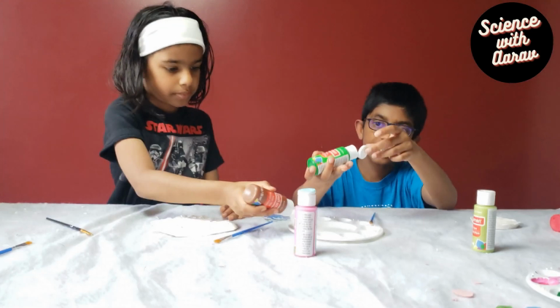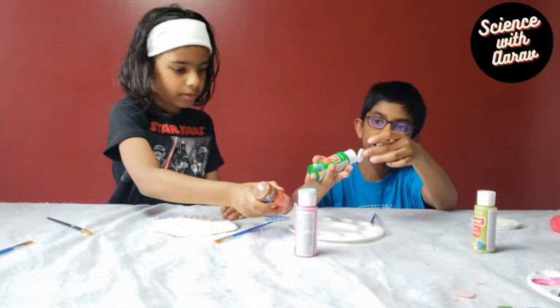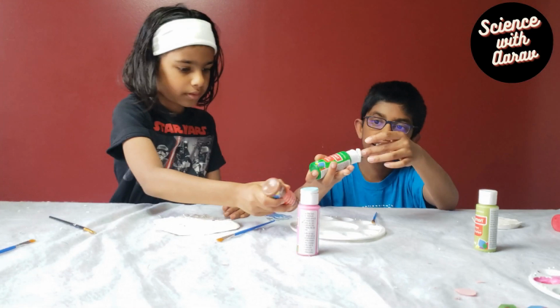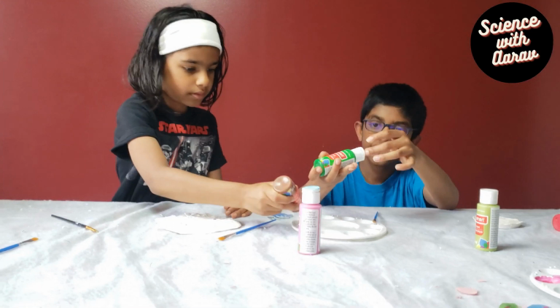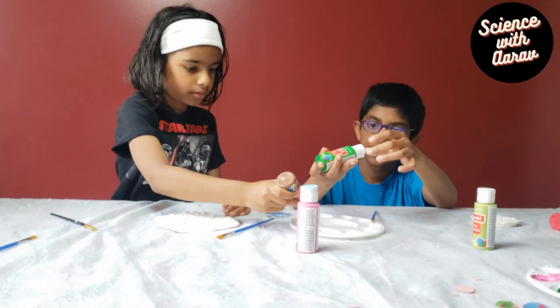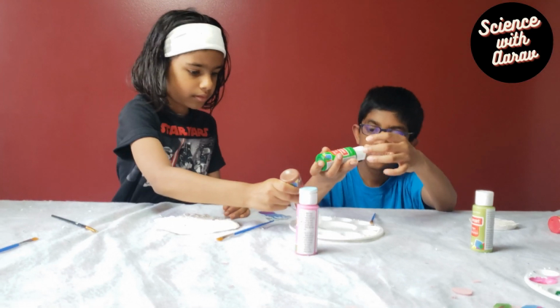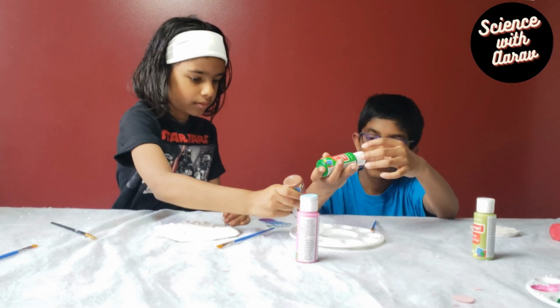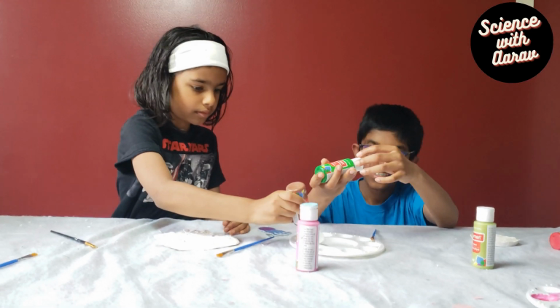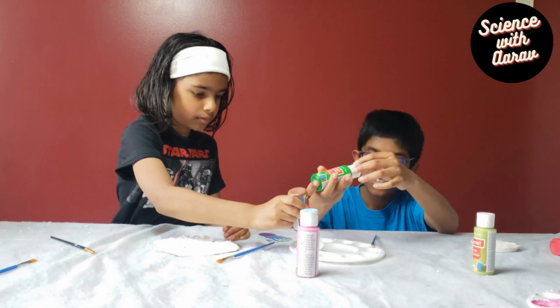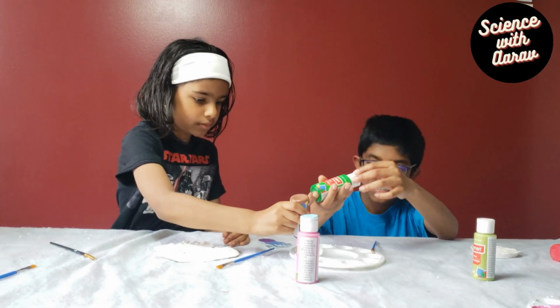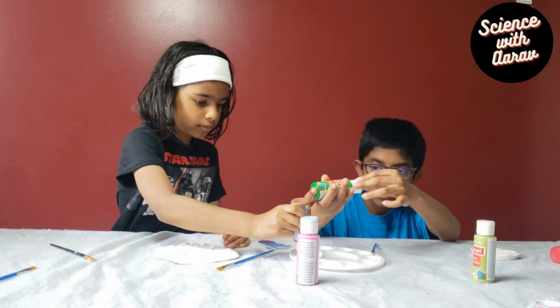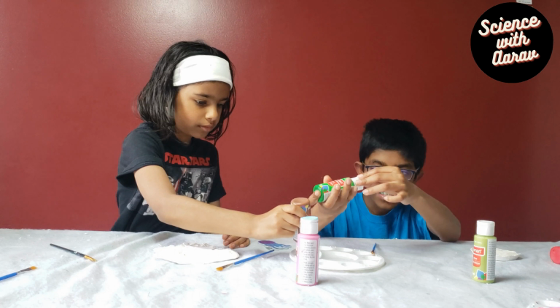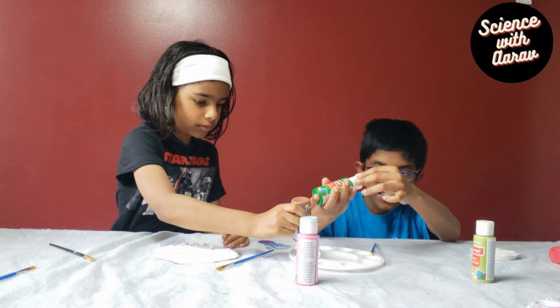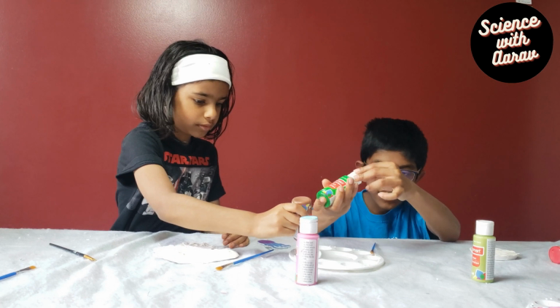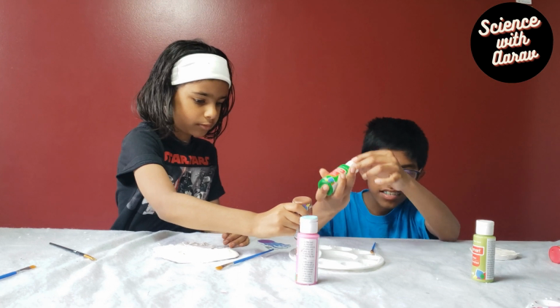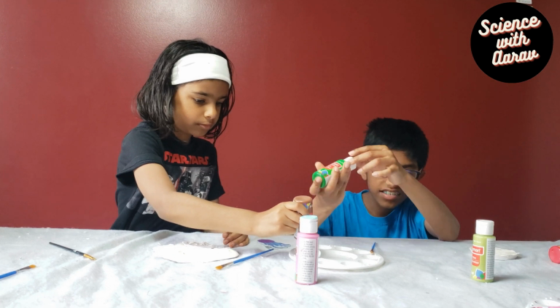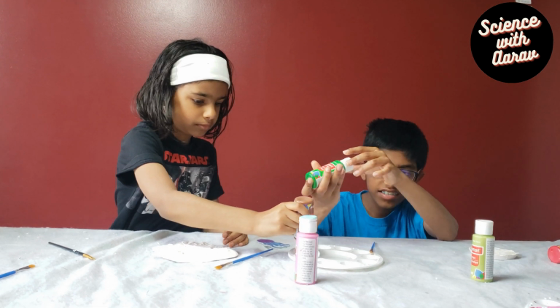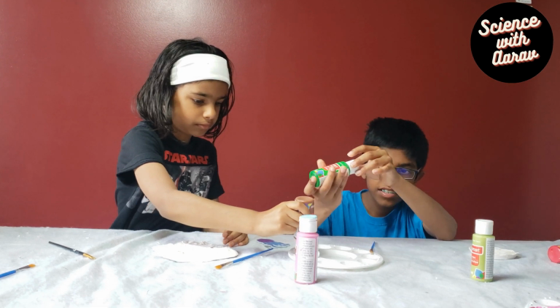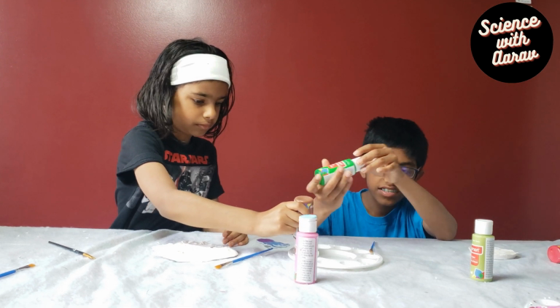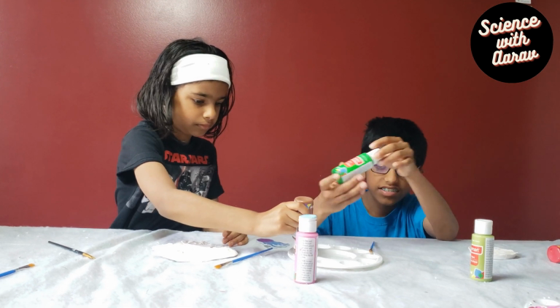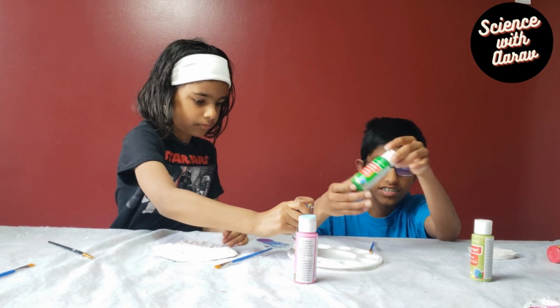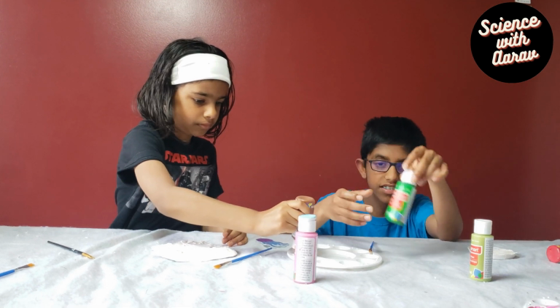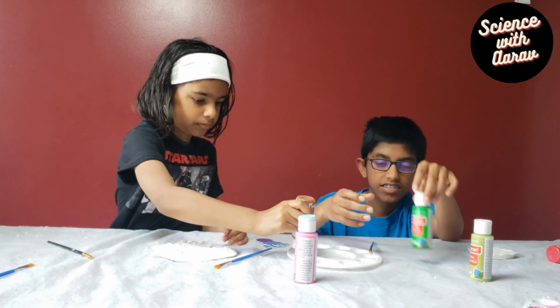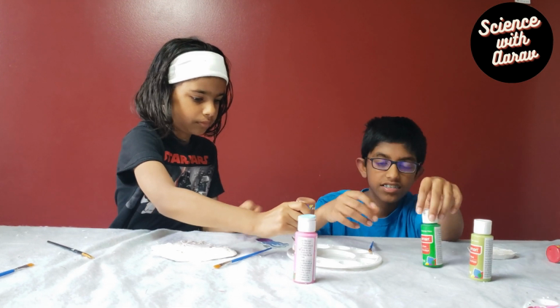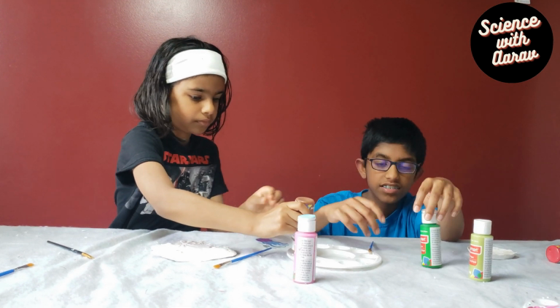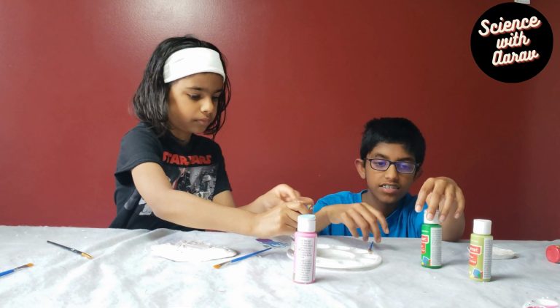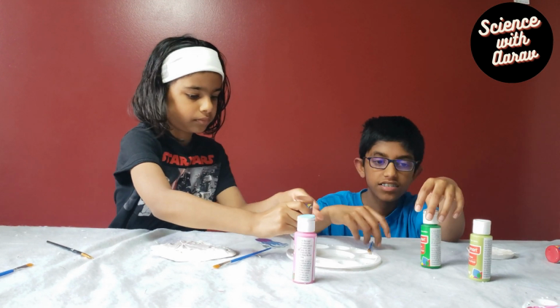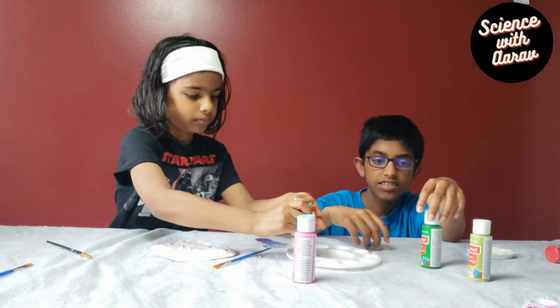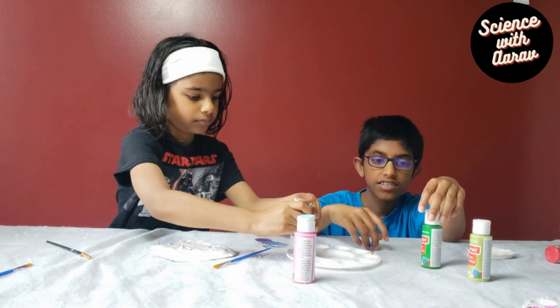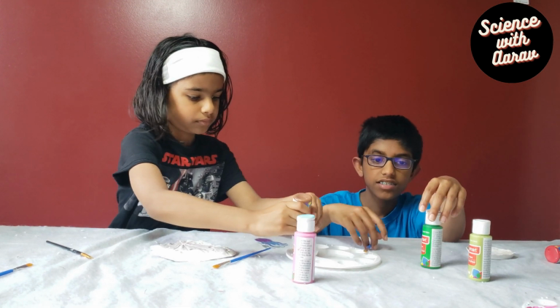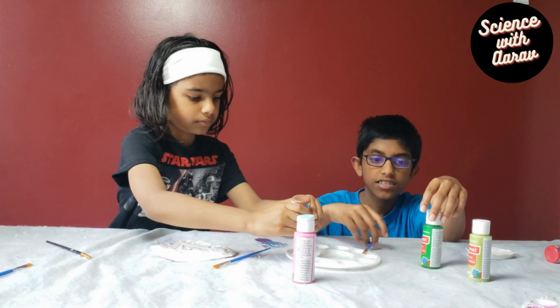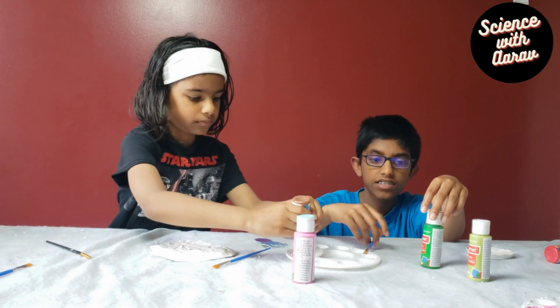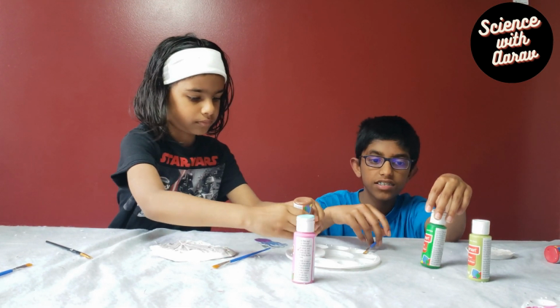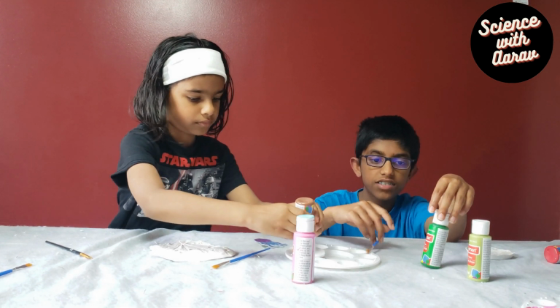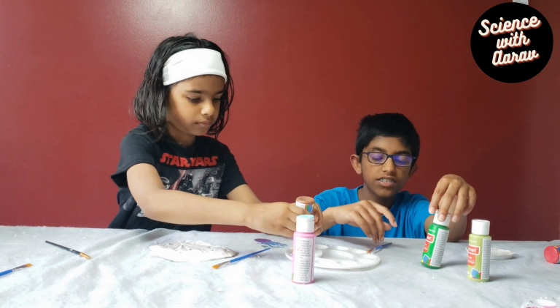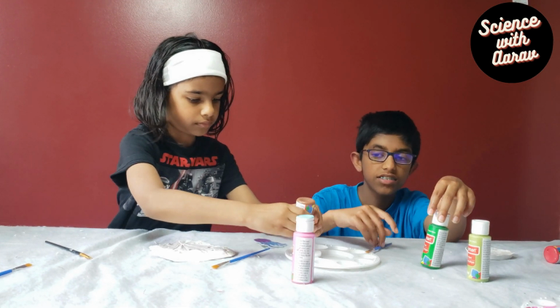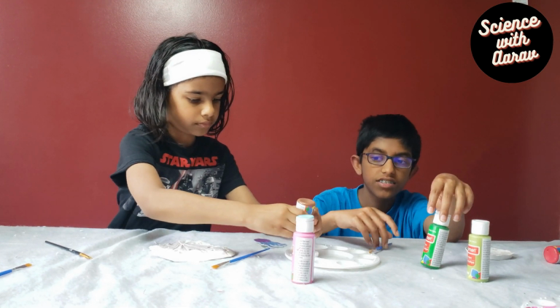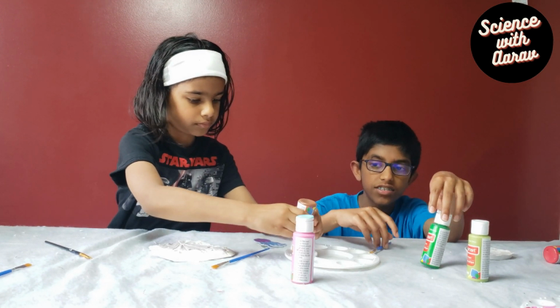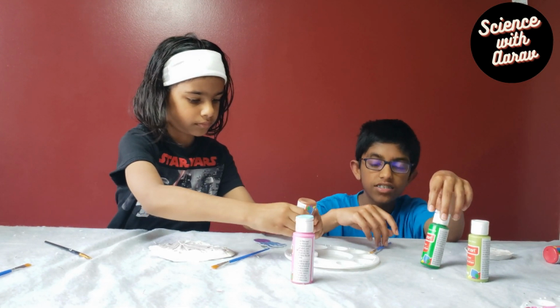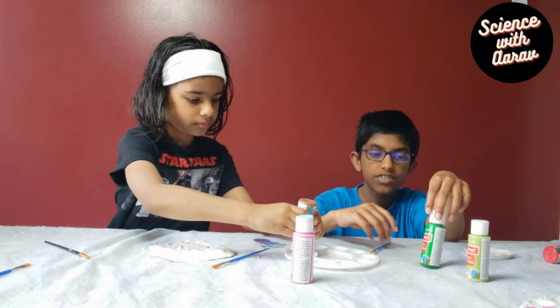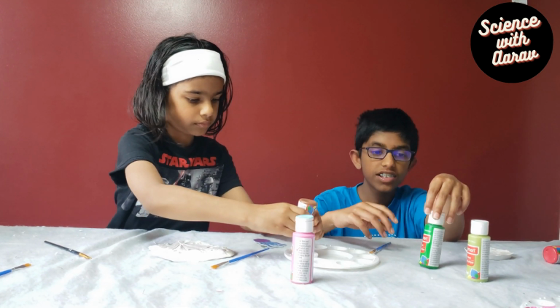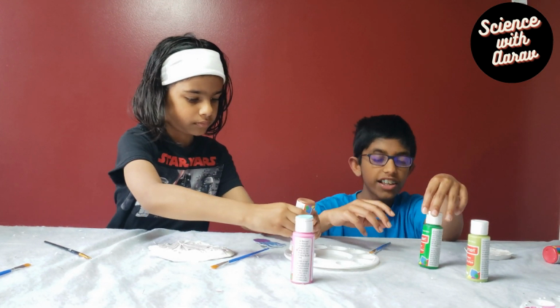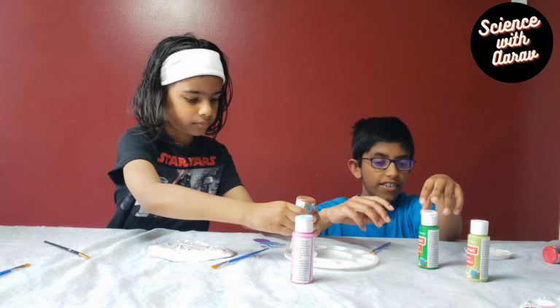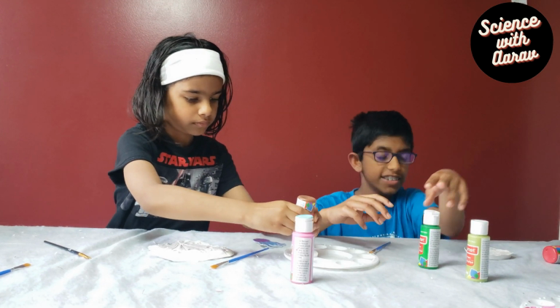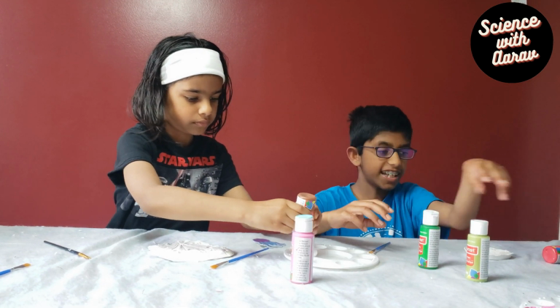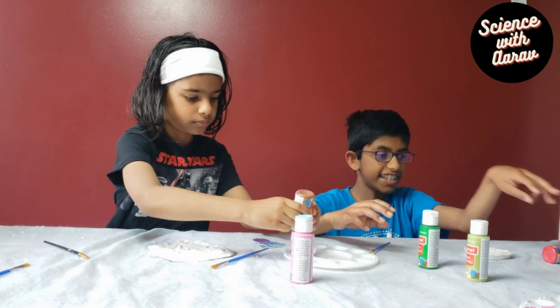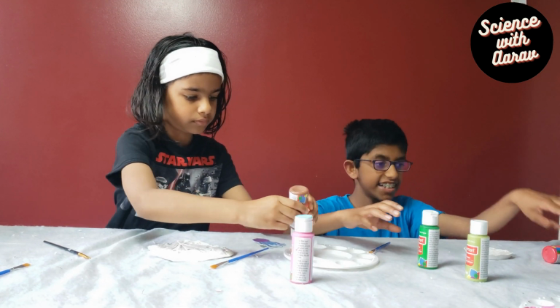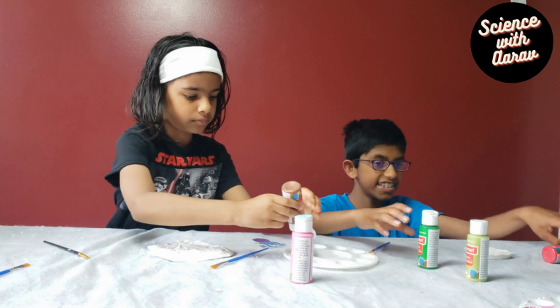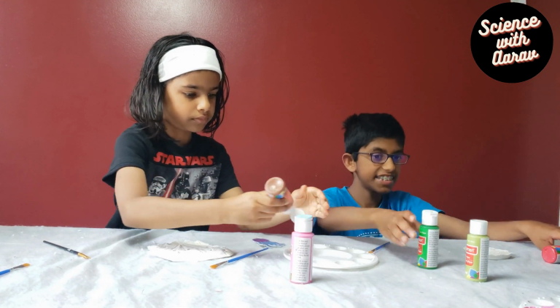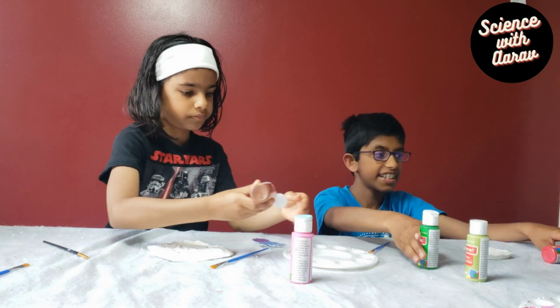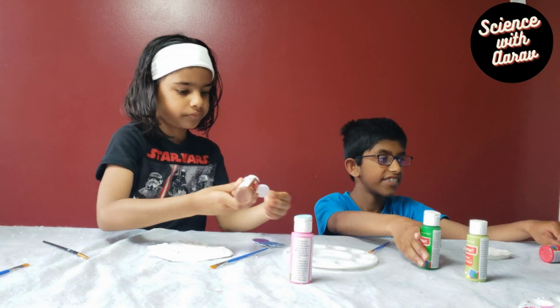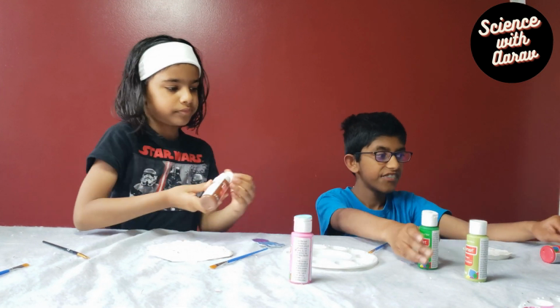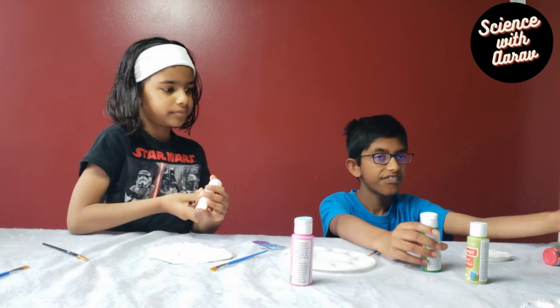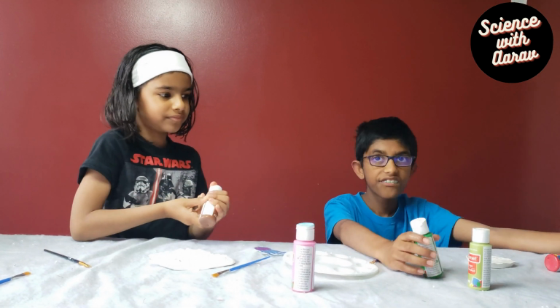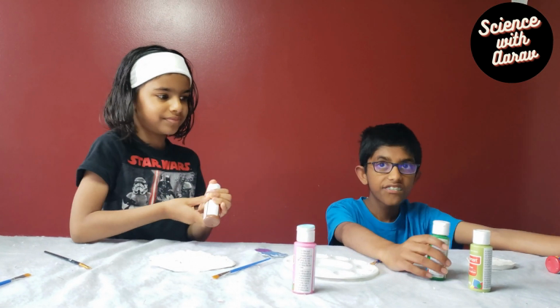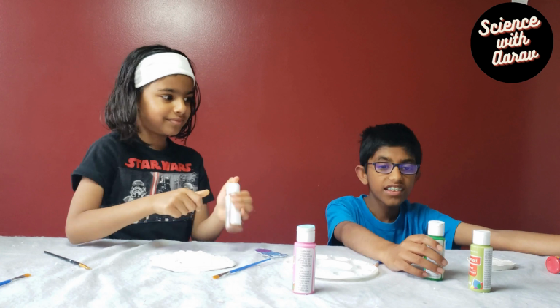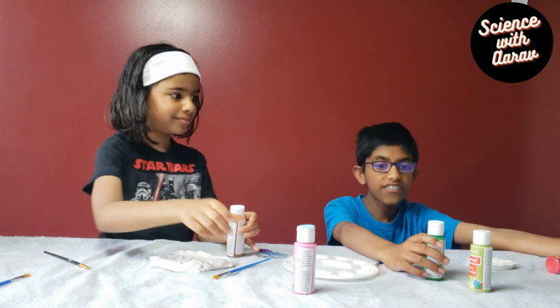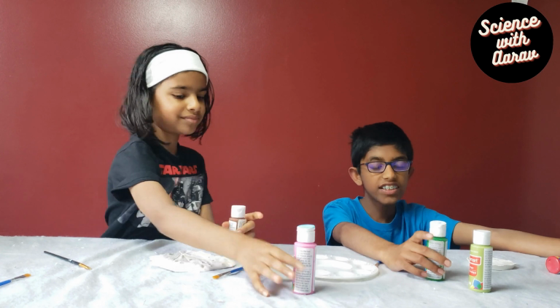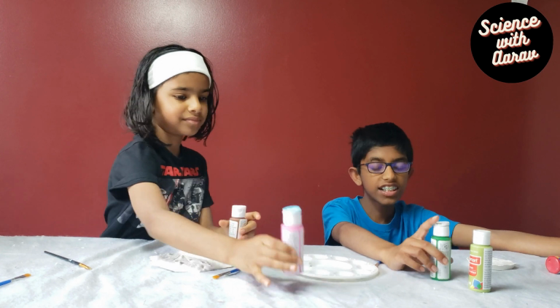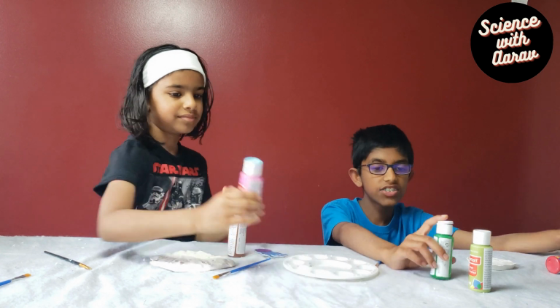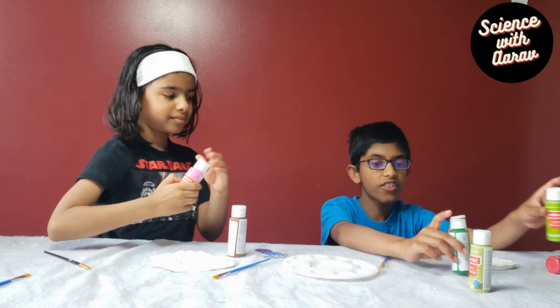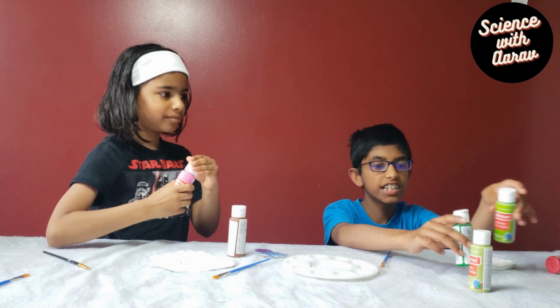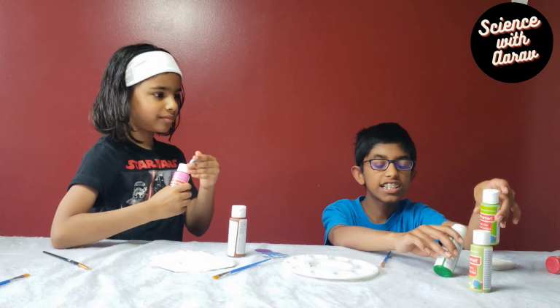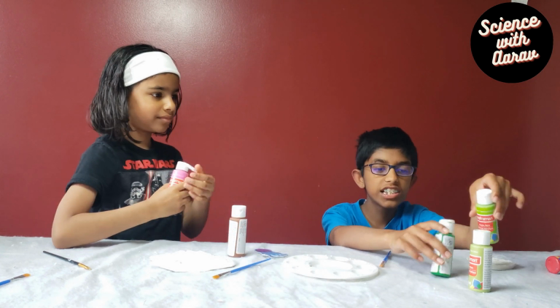I'm going to be using brown. I will start with green. Let's go for a mess!